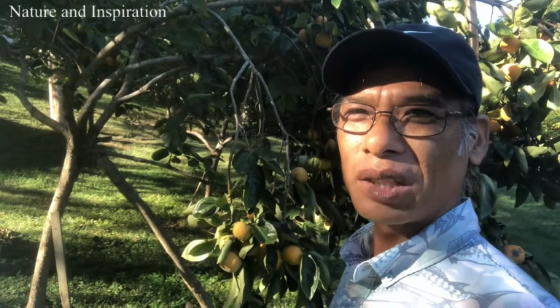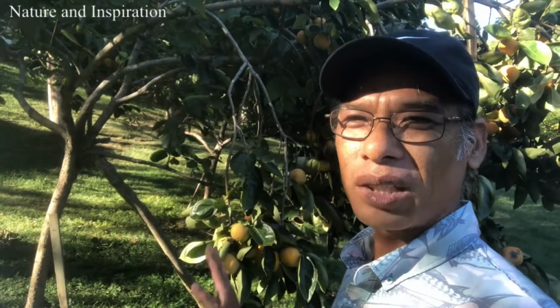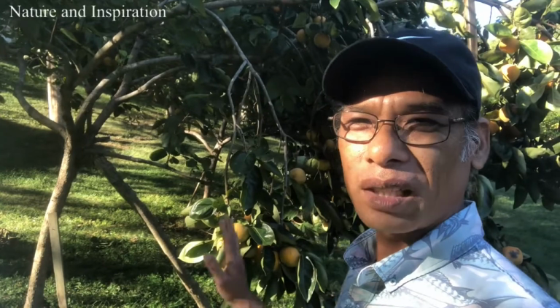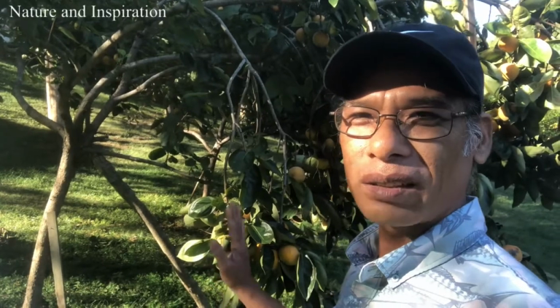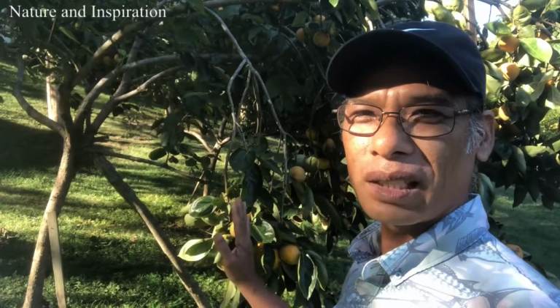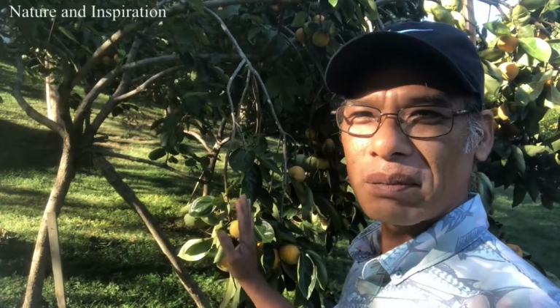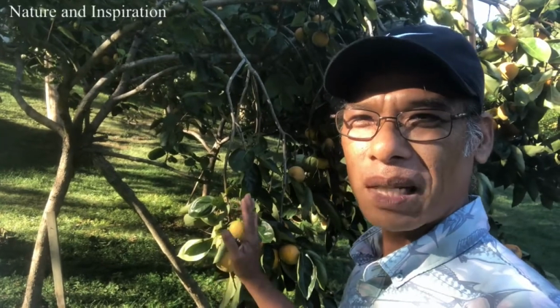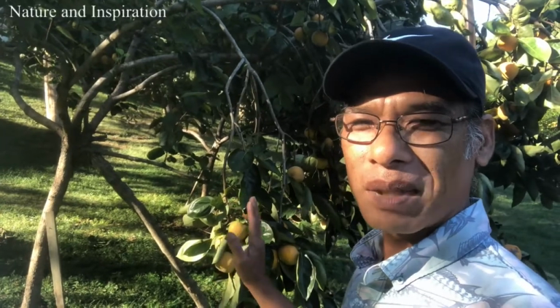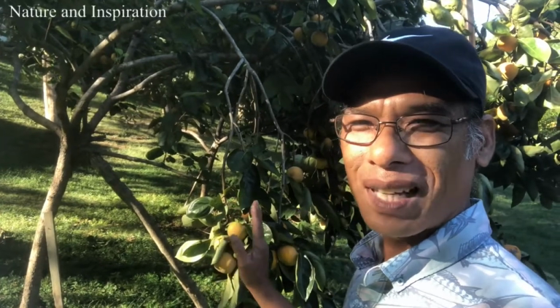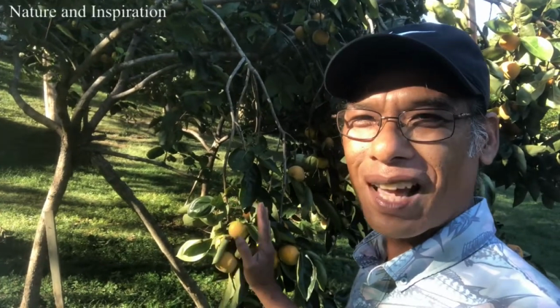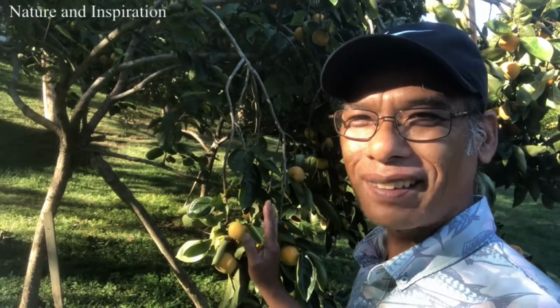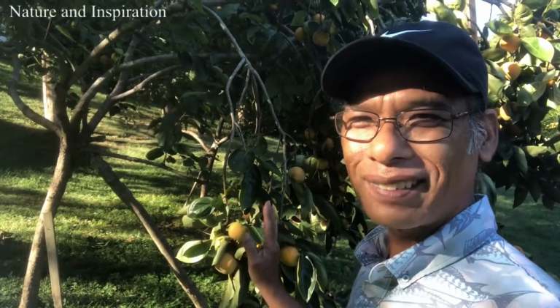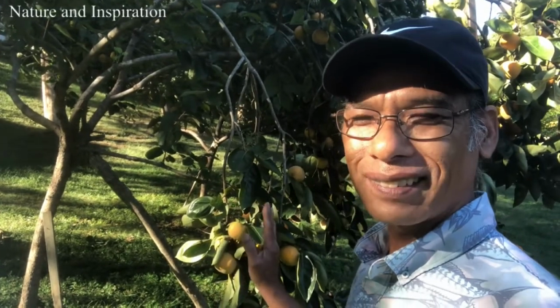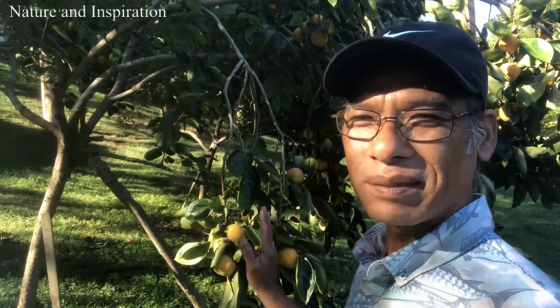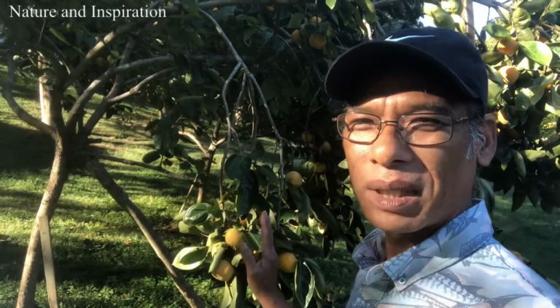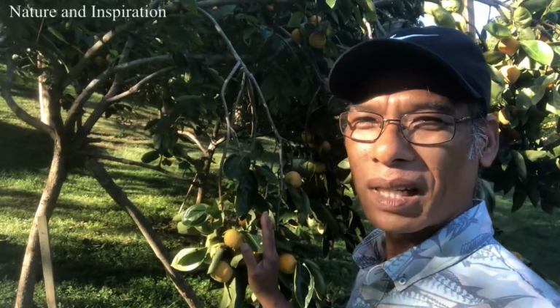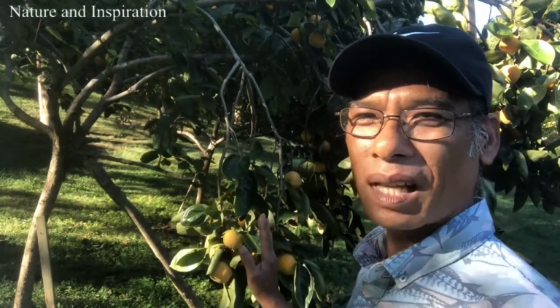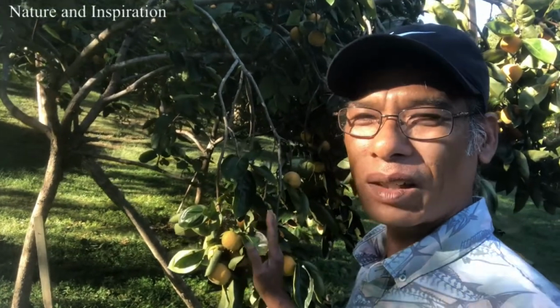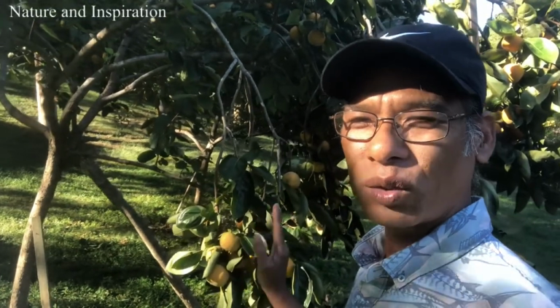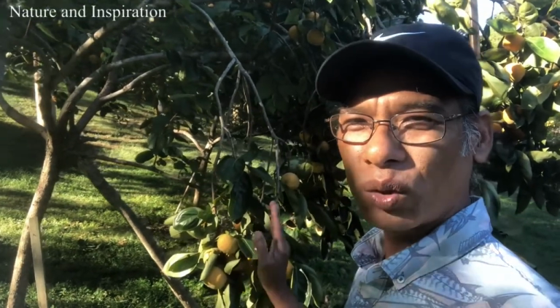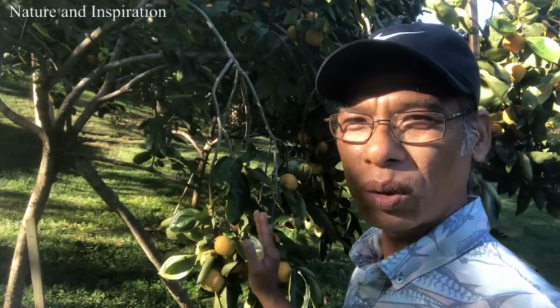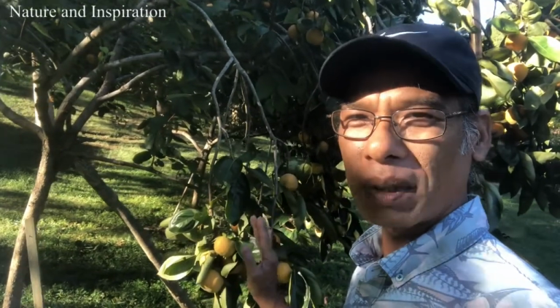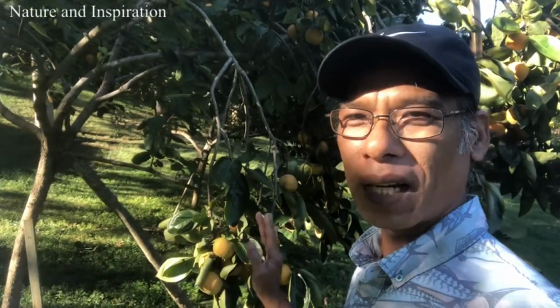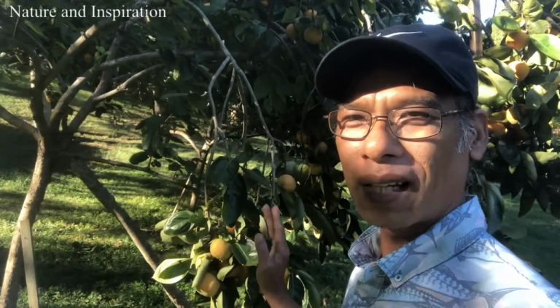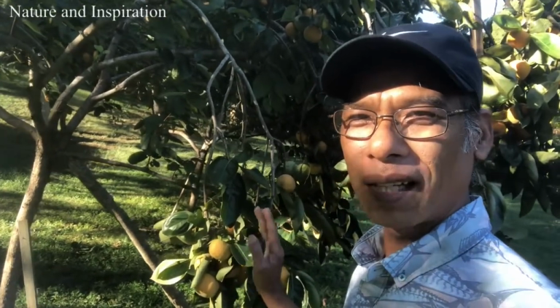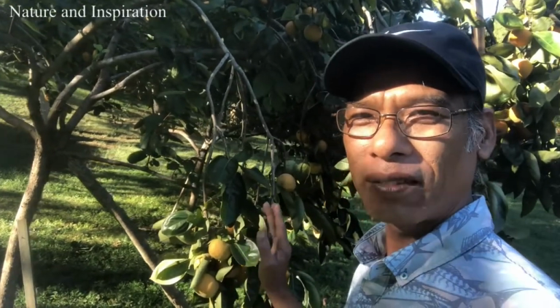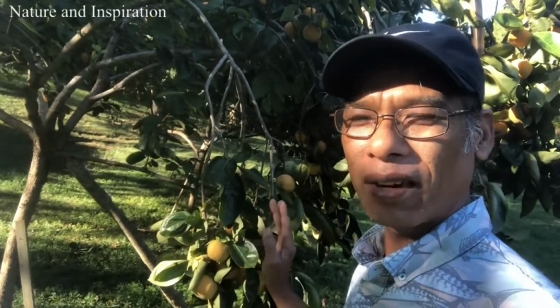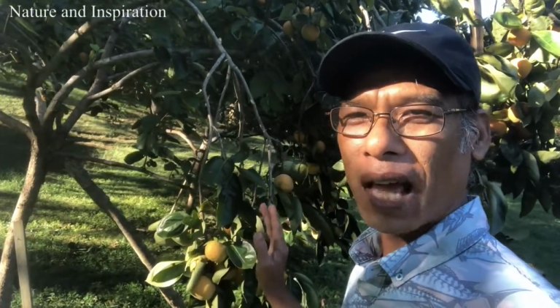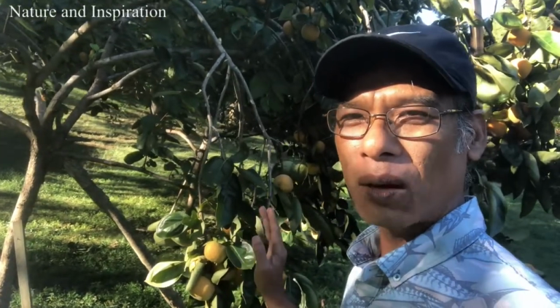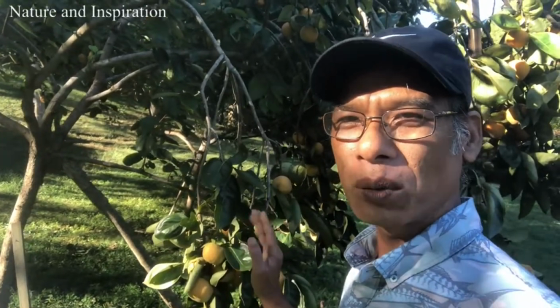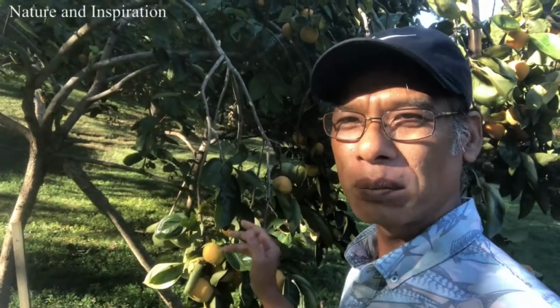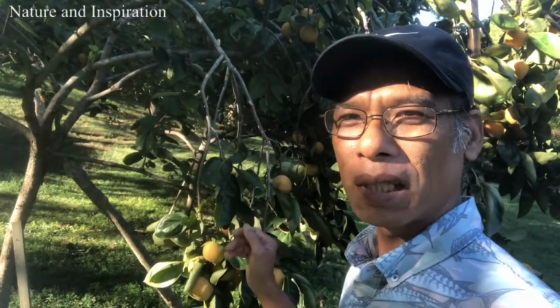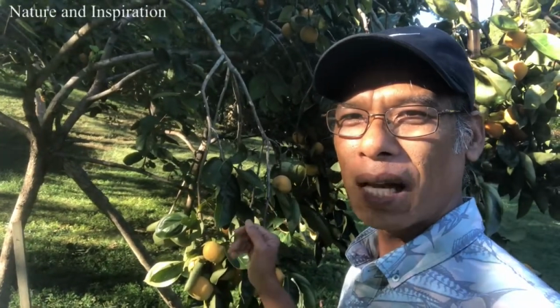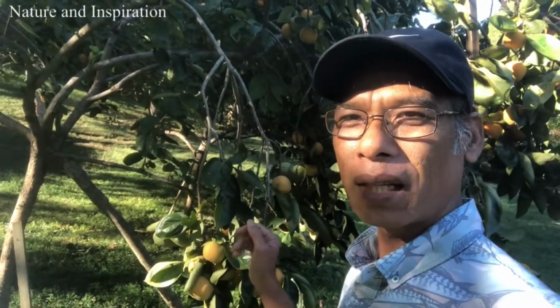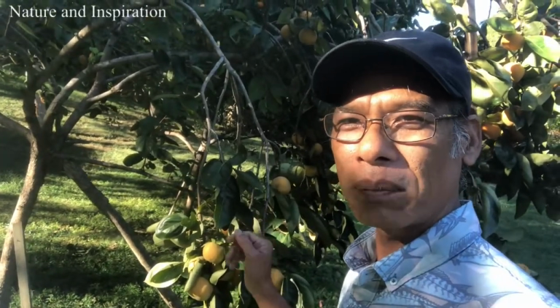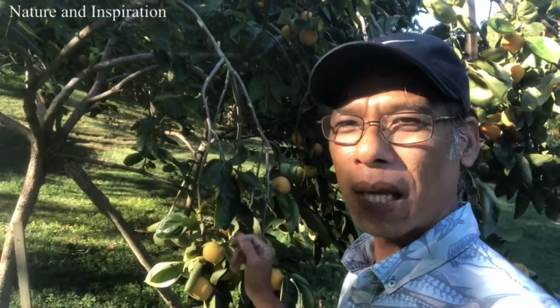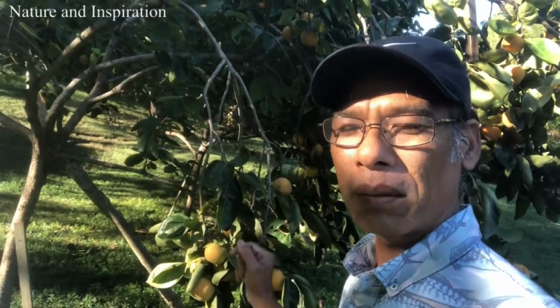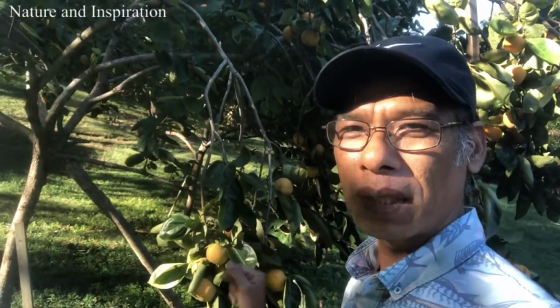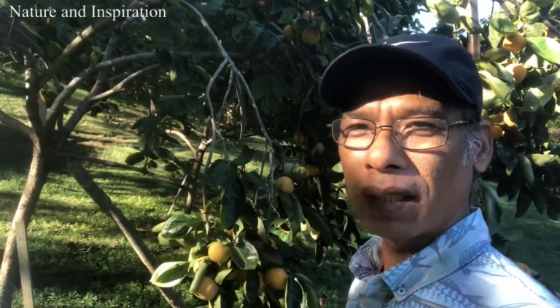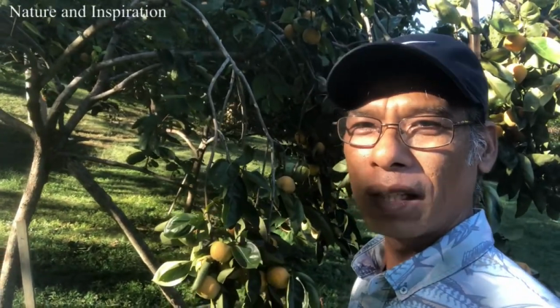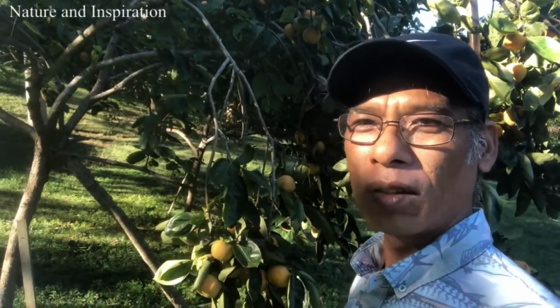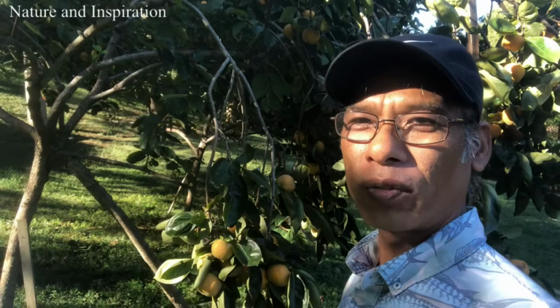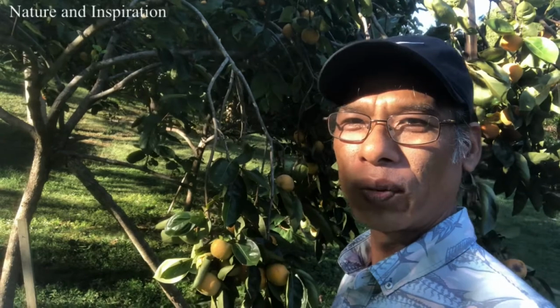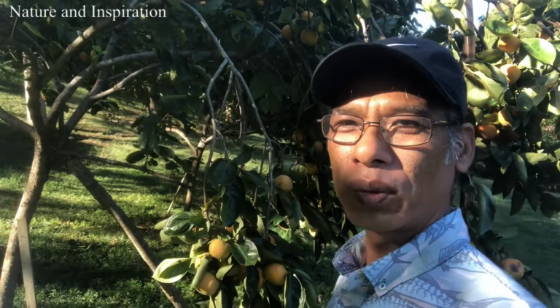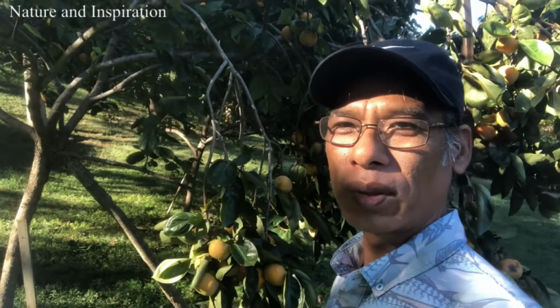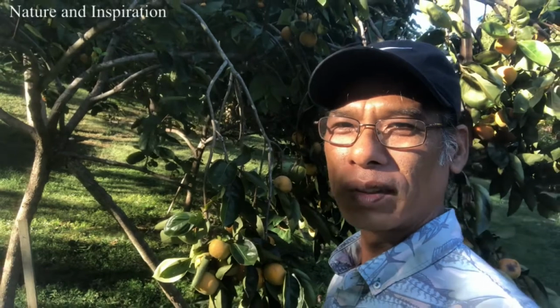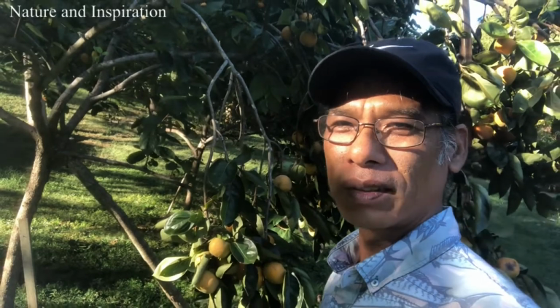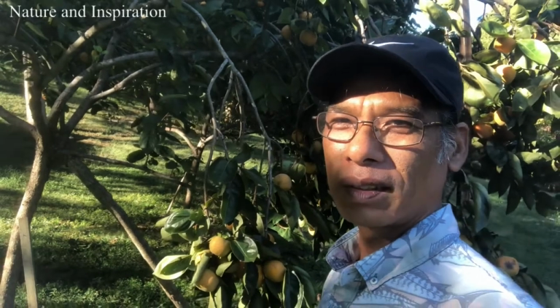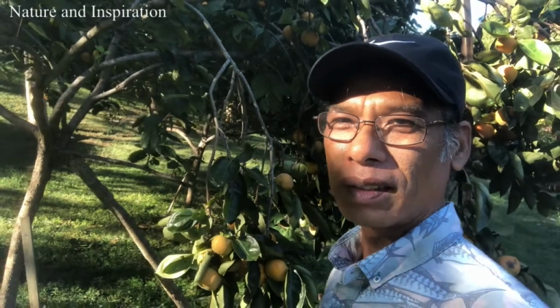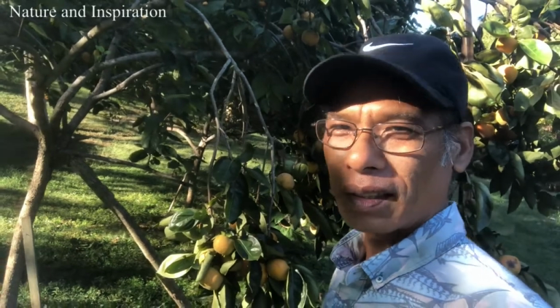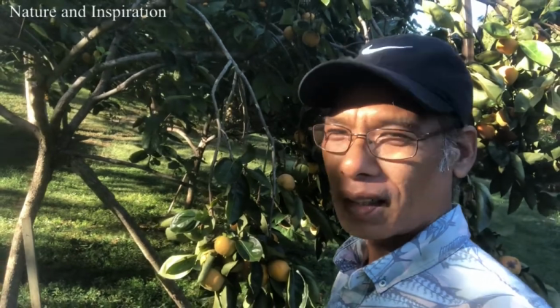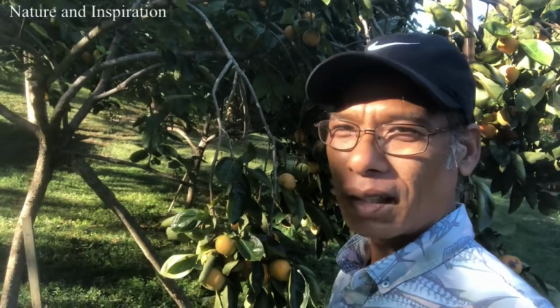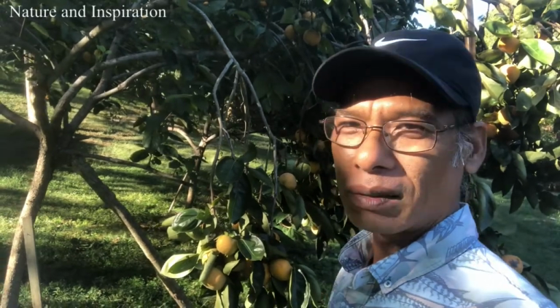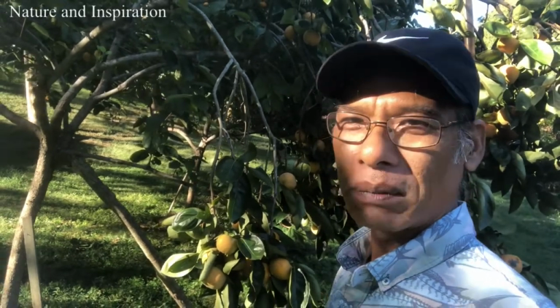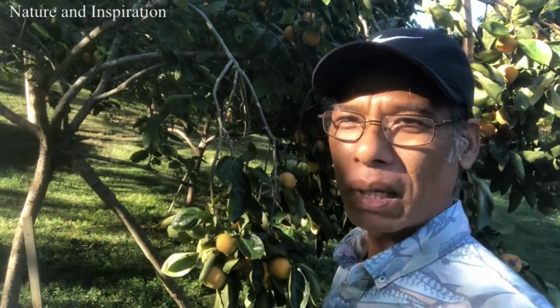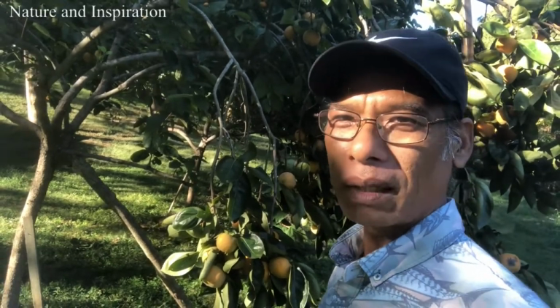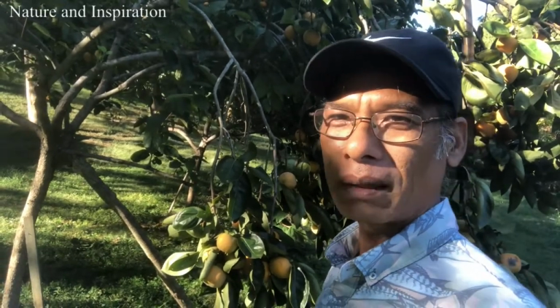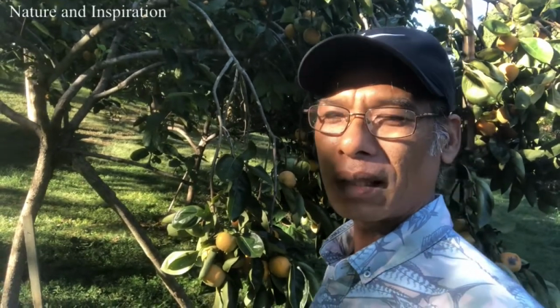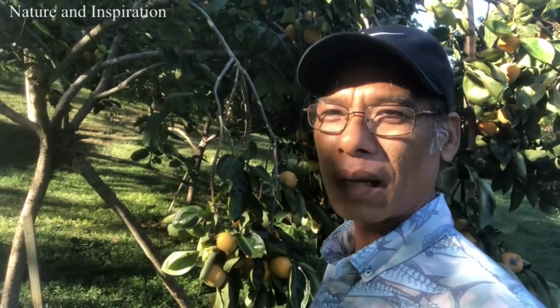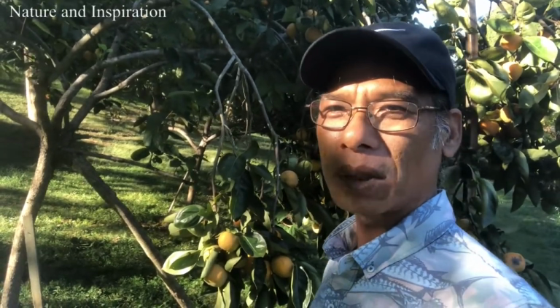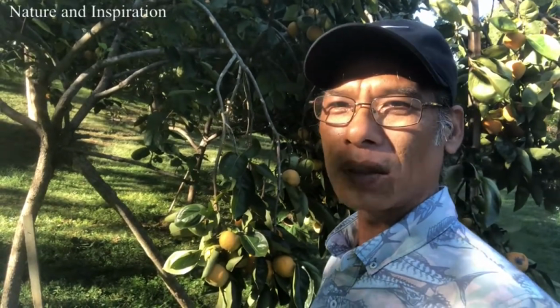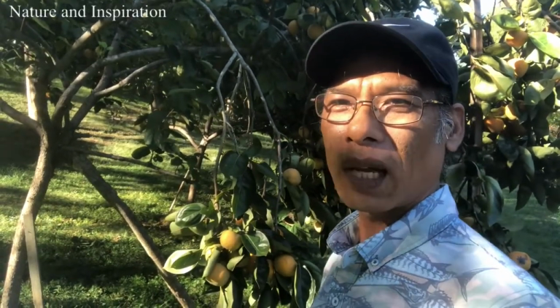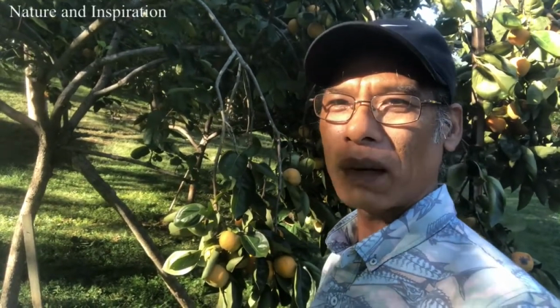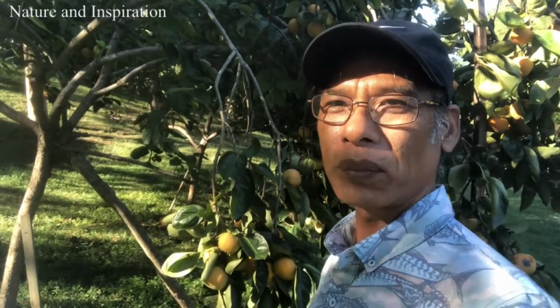You can see my banana shoot, banana flower, banana baby fruit. It looks amazing — I'm so happy! That's why I share all of these with you guys.